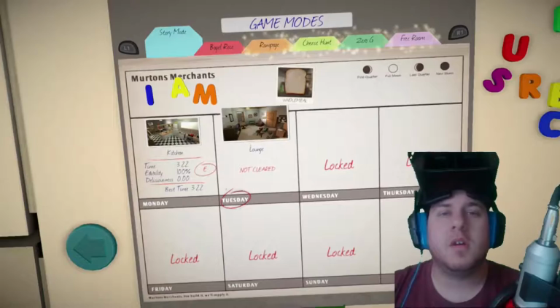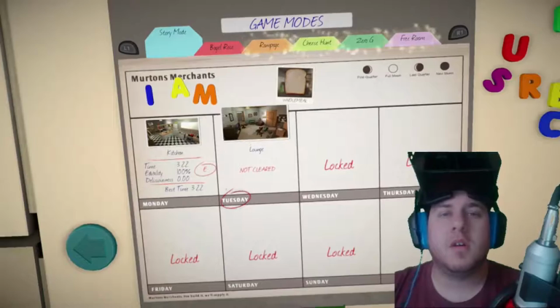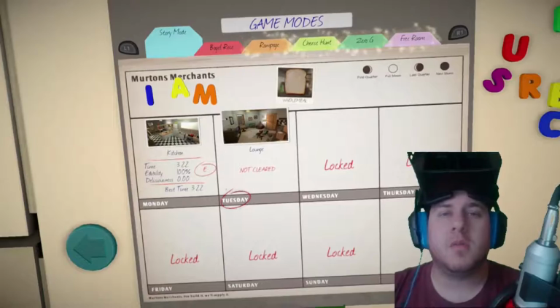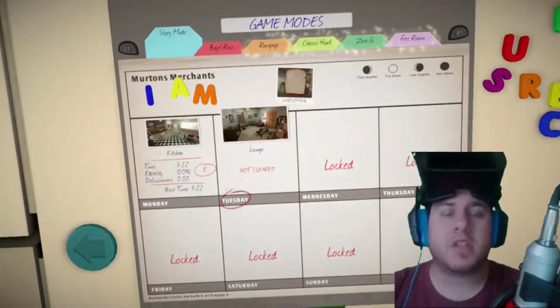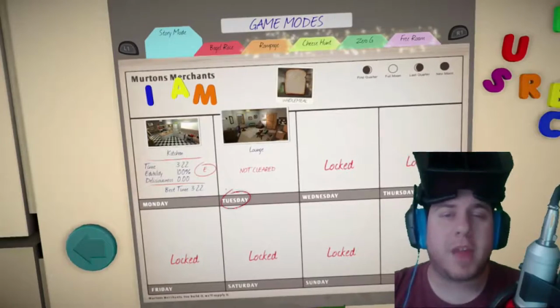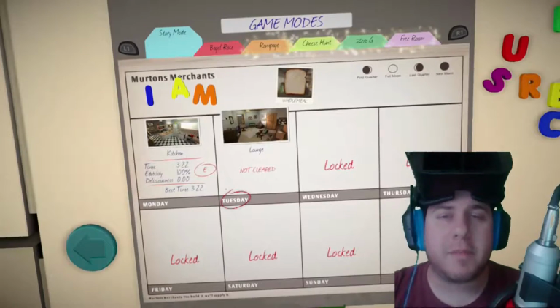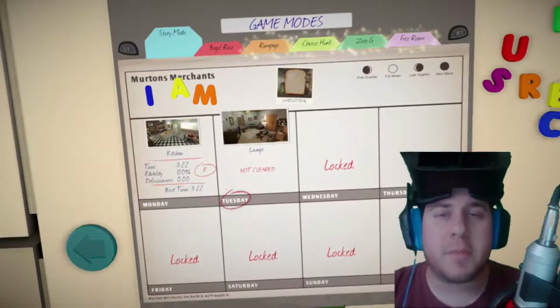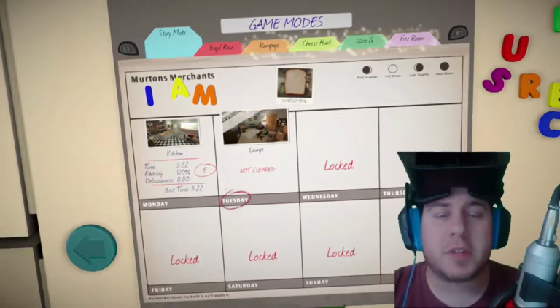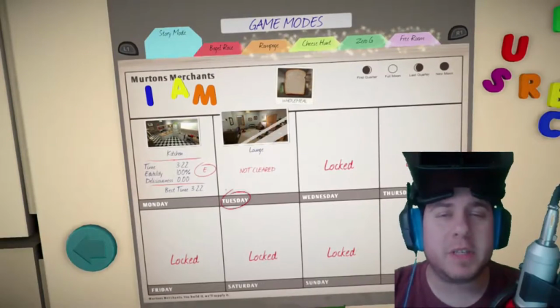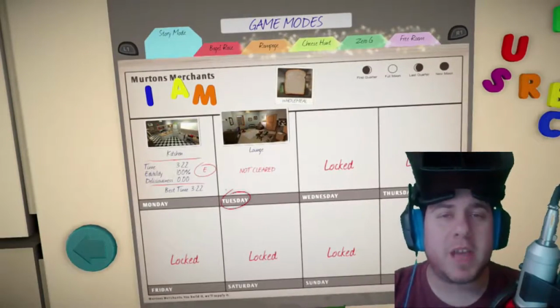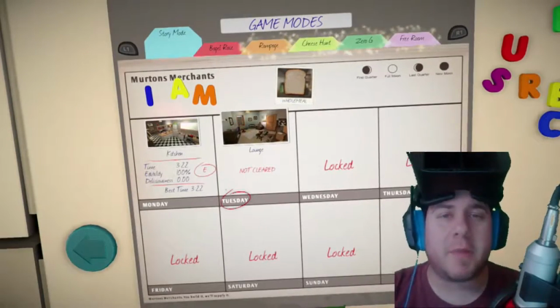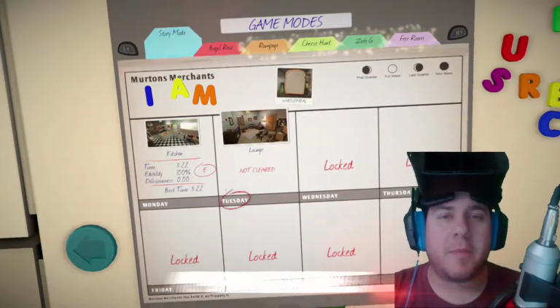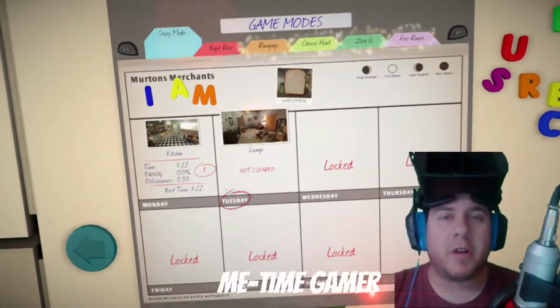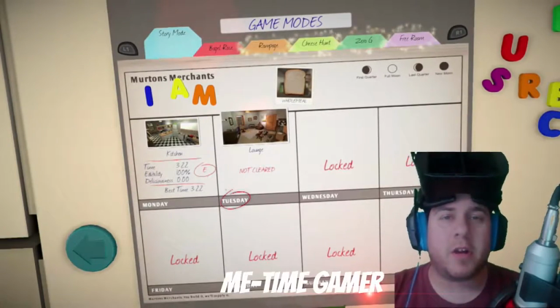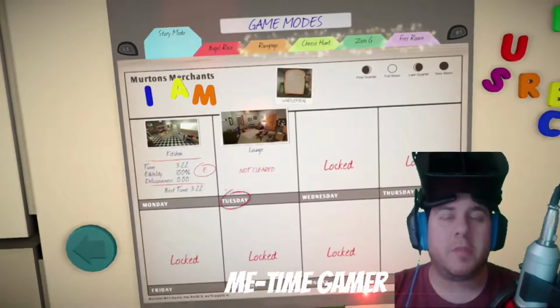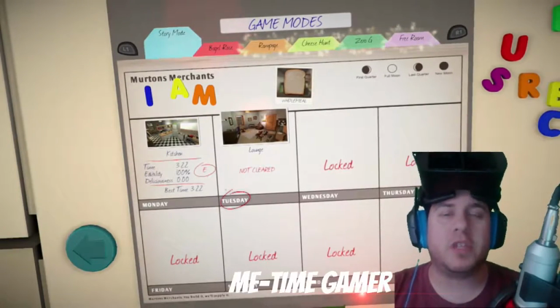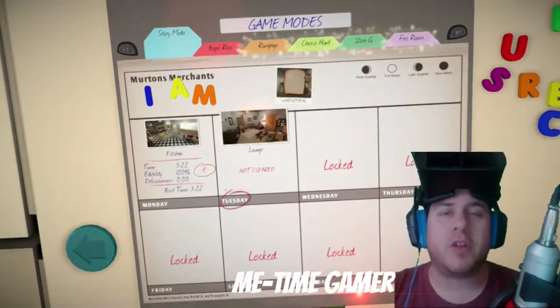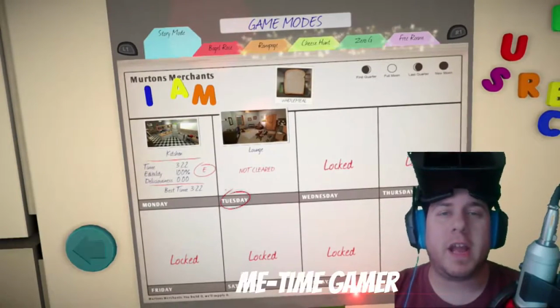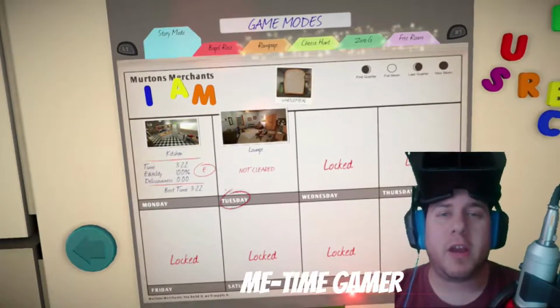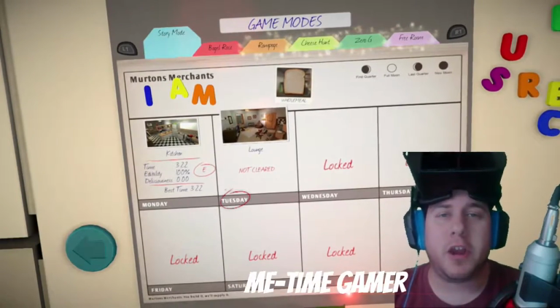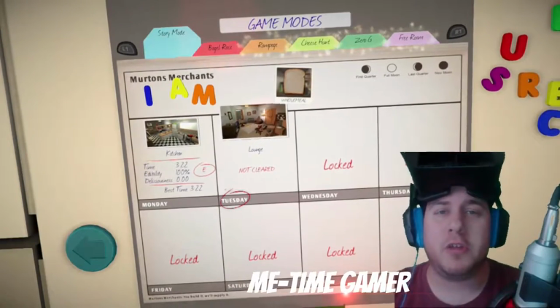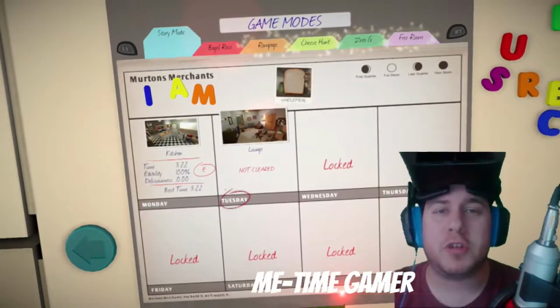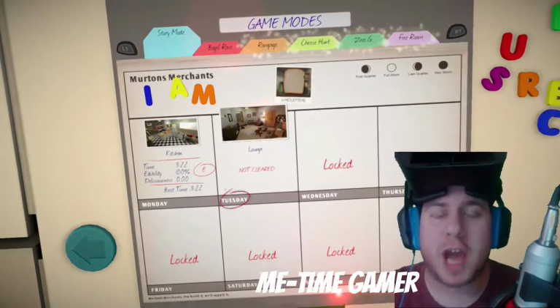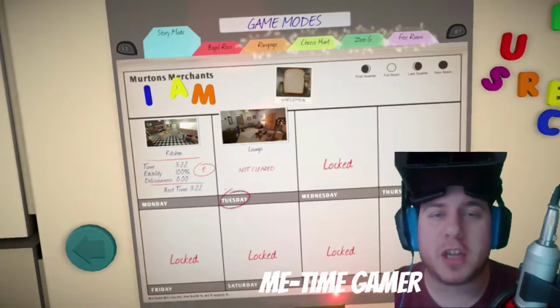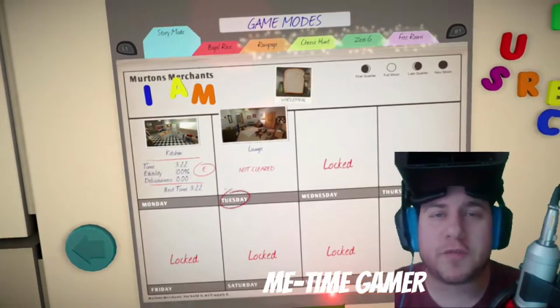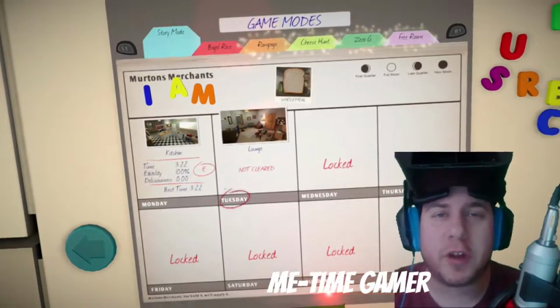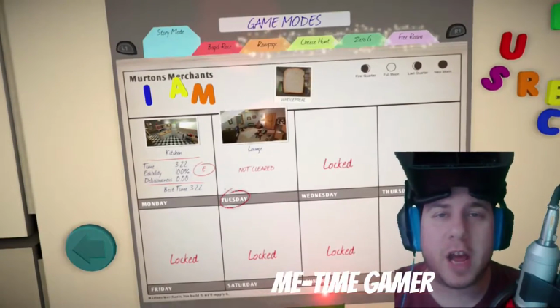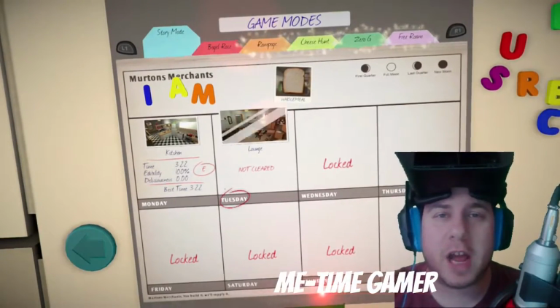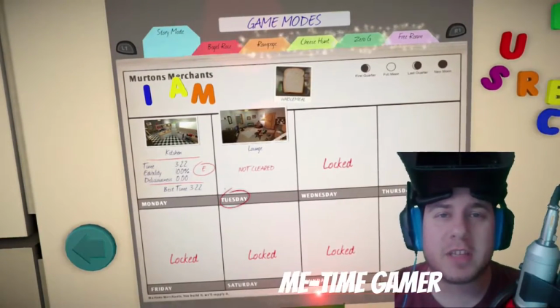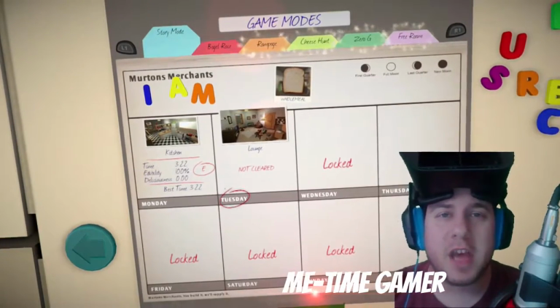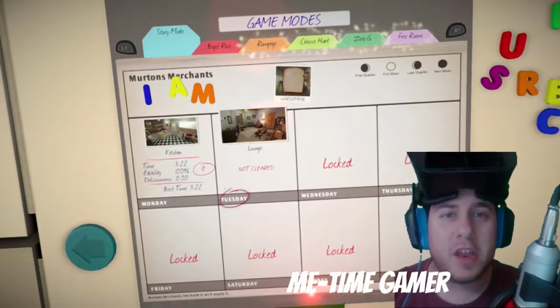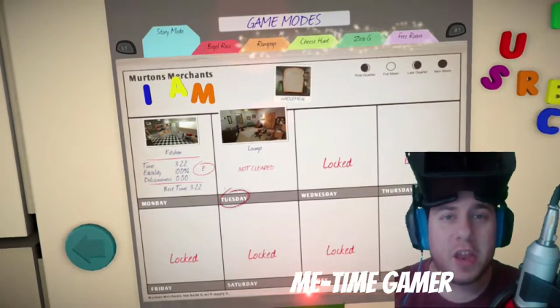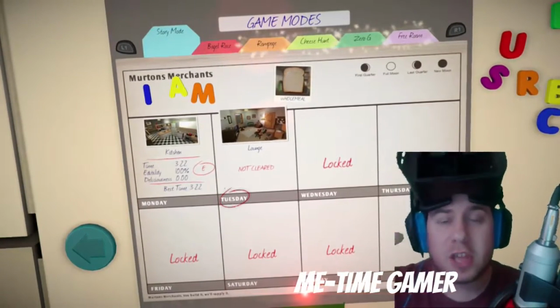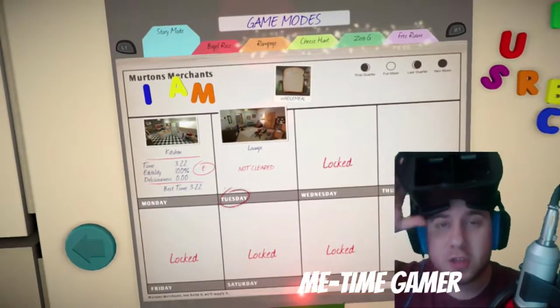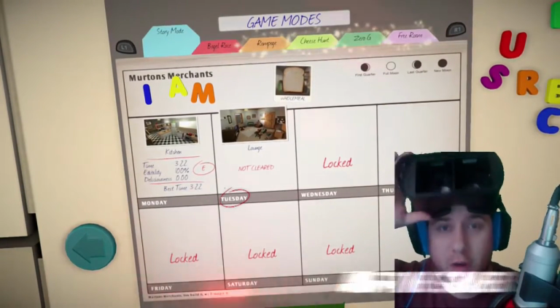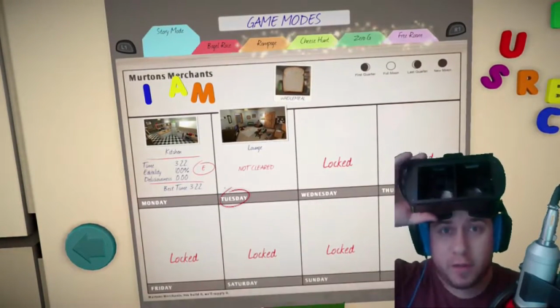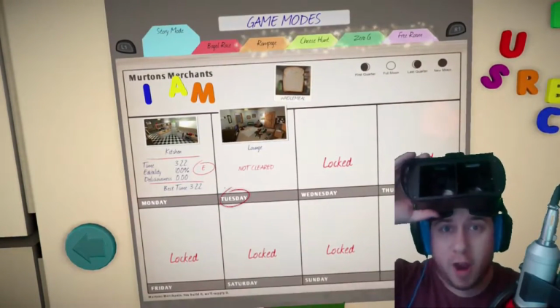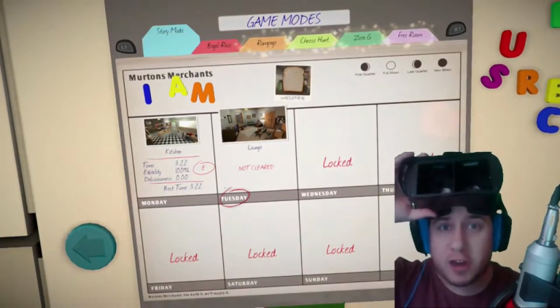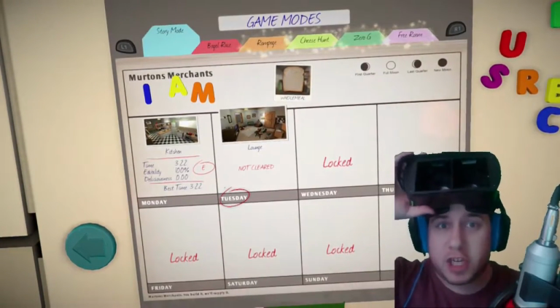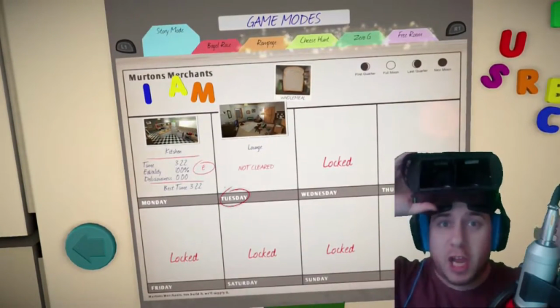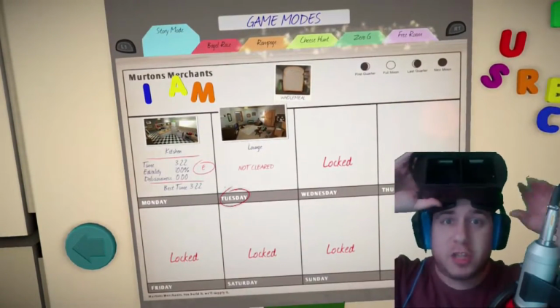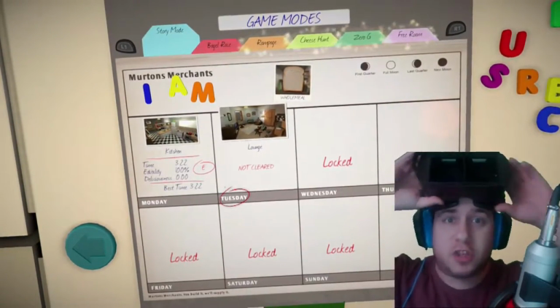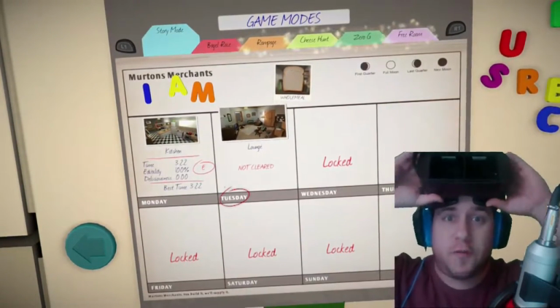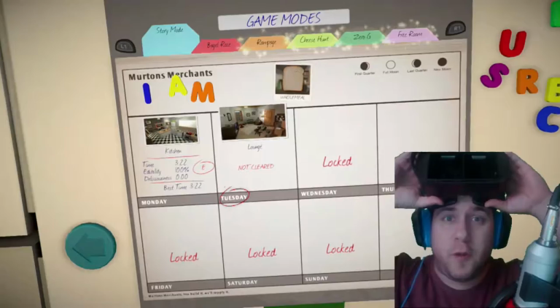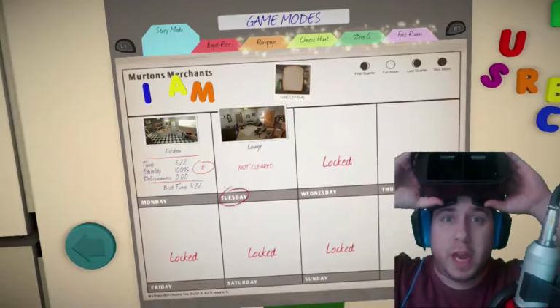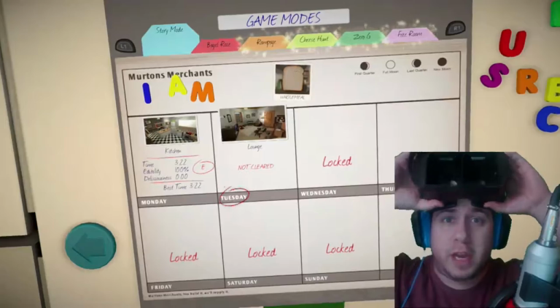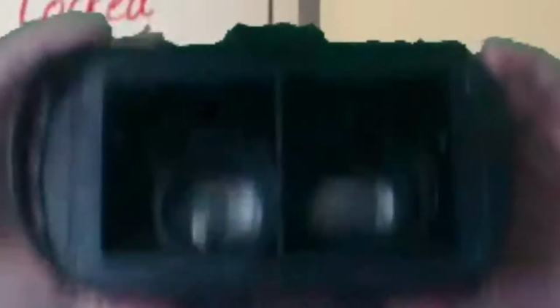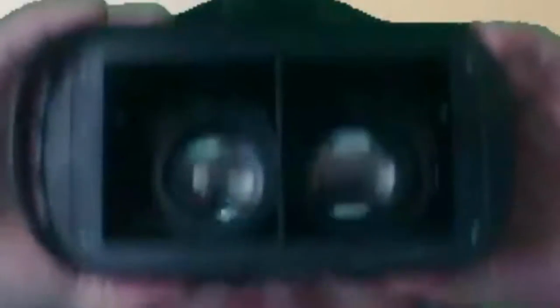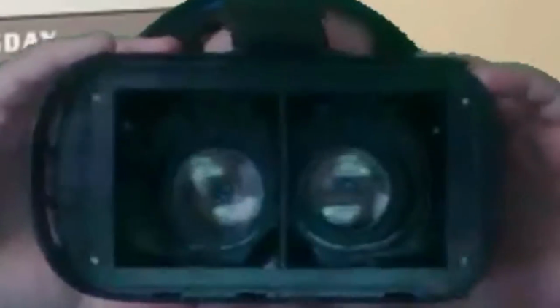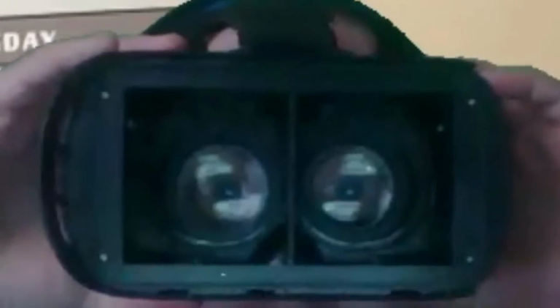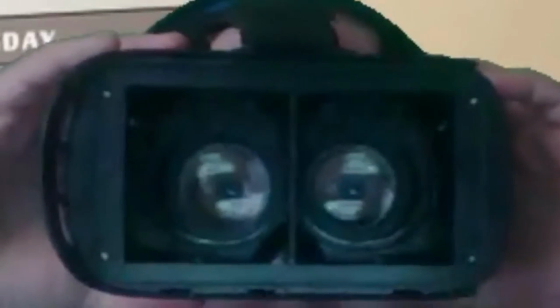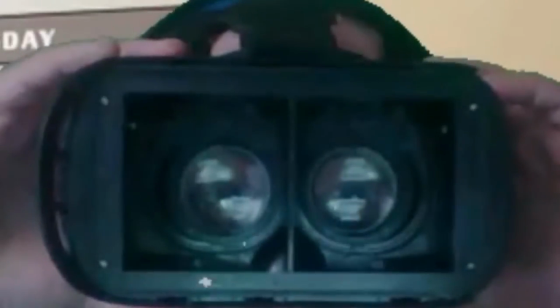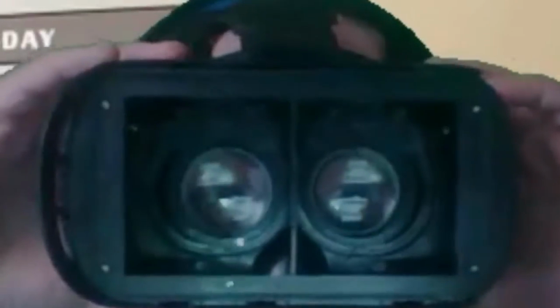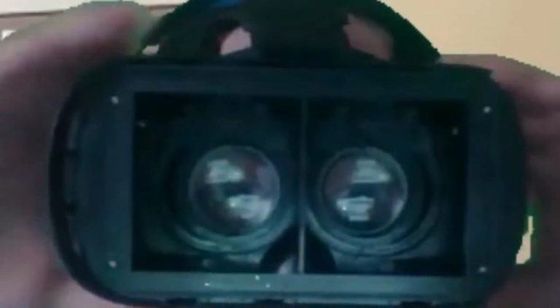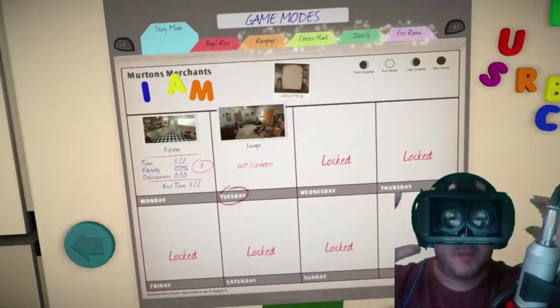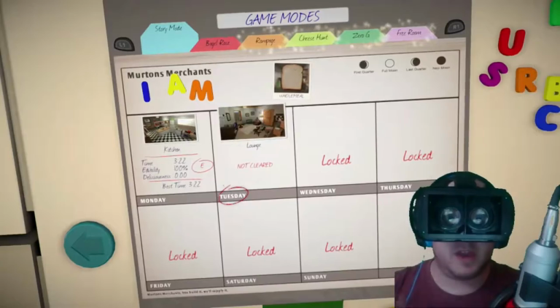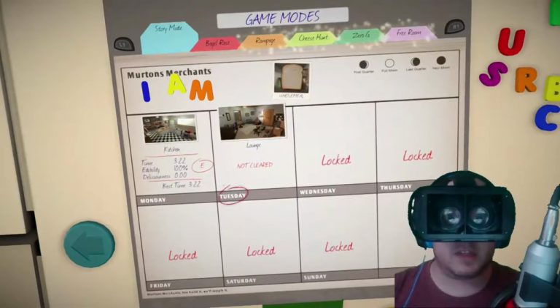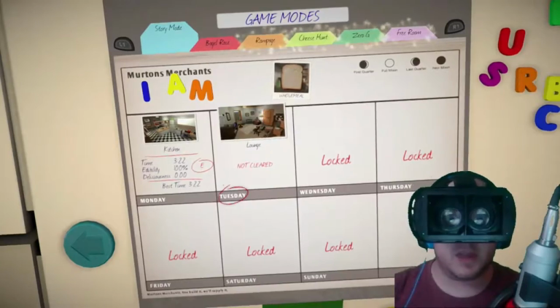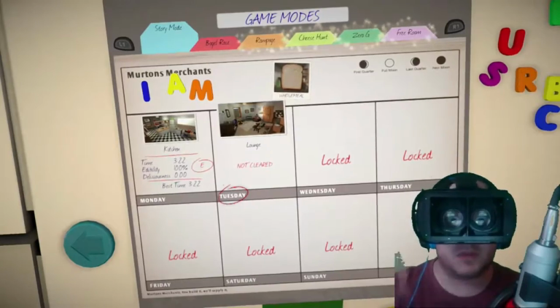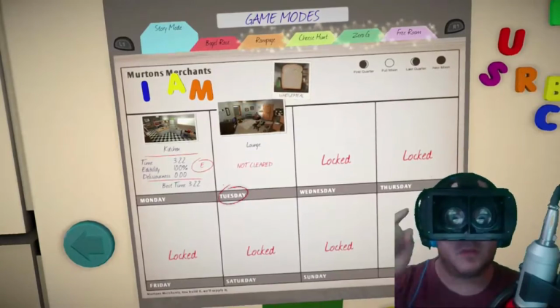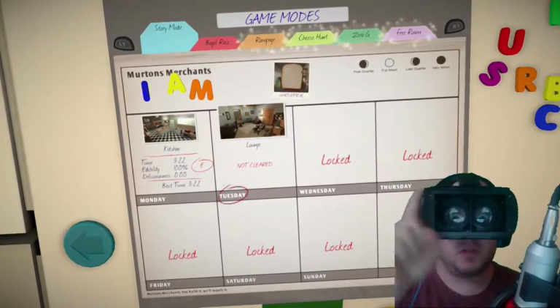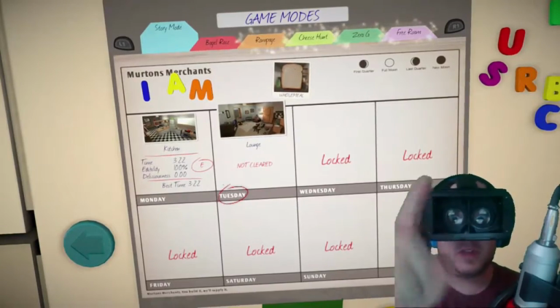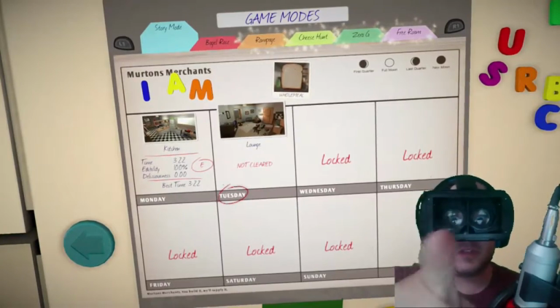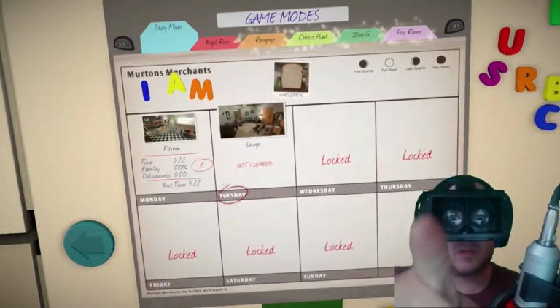What's up, Time Keepers? MeTimeGamer here. I'm gonna be trying out a new challenge for you guys — the Not-So-VR Challenge. So if you're ready, I'm ready. Time to roll the intro.